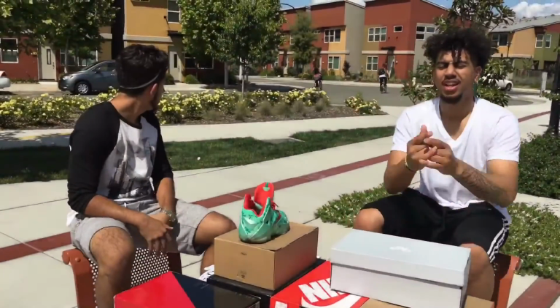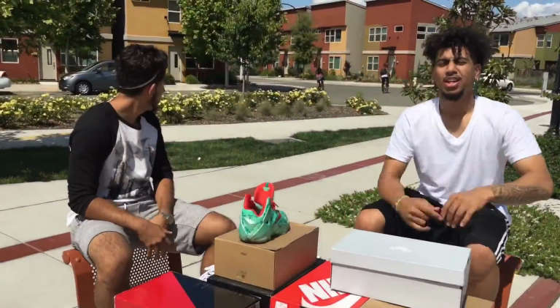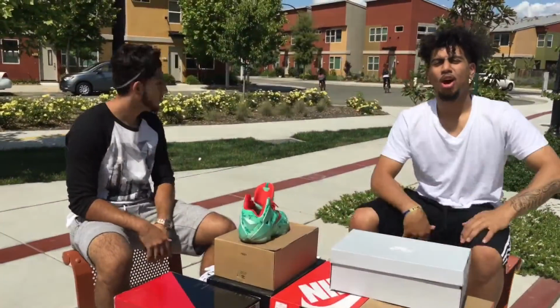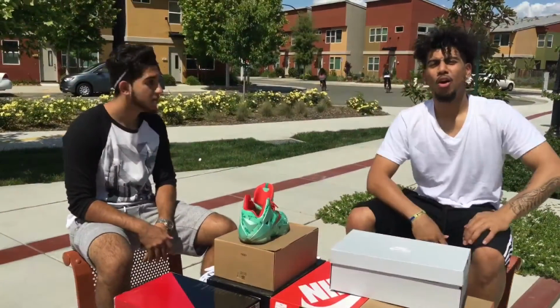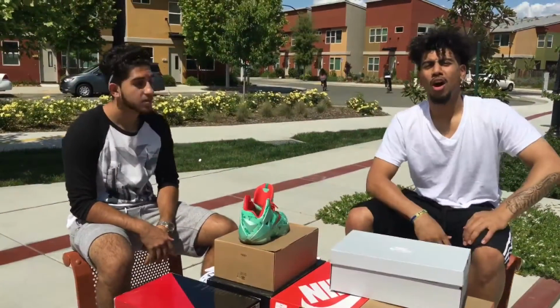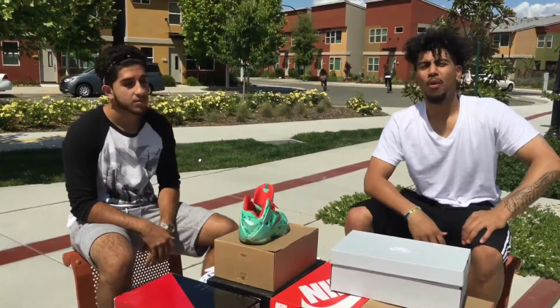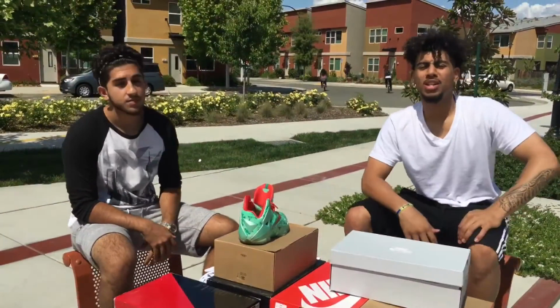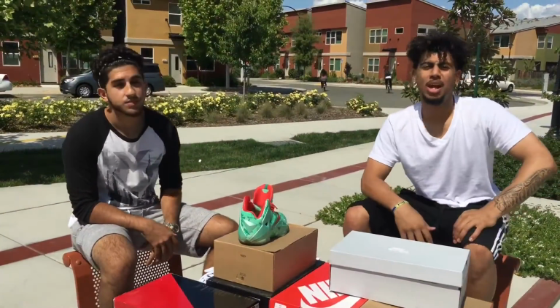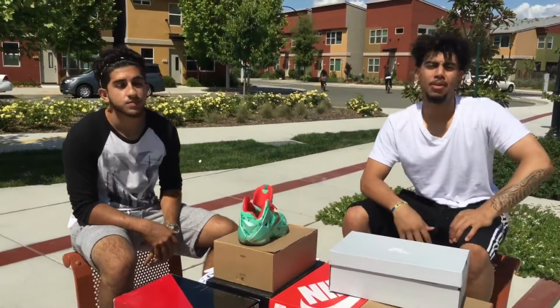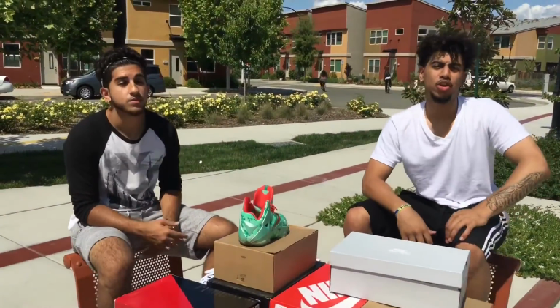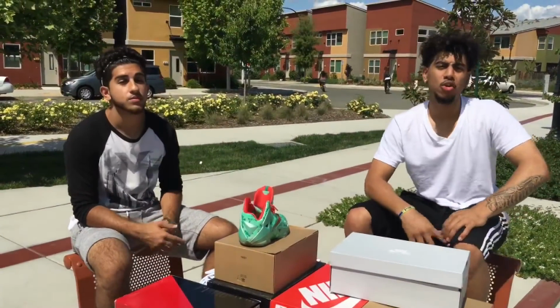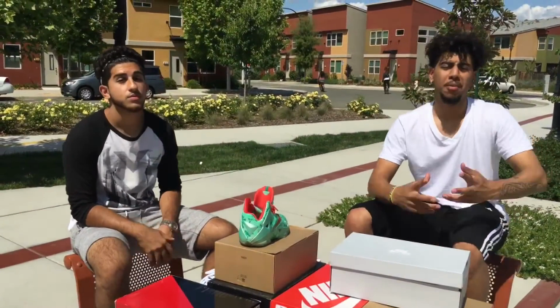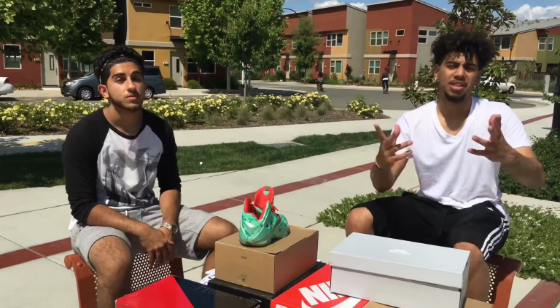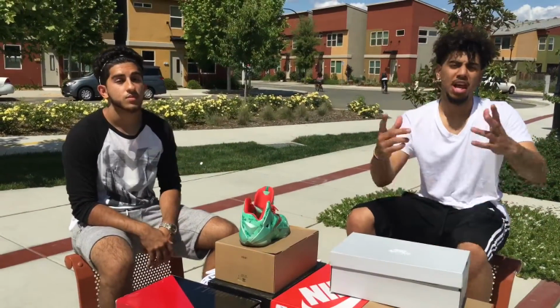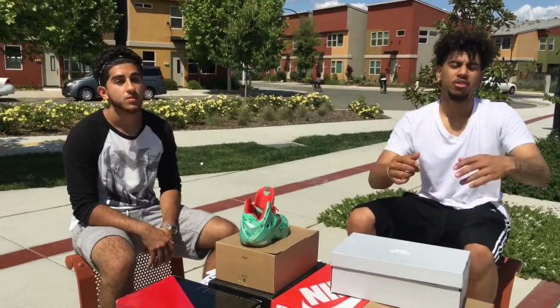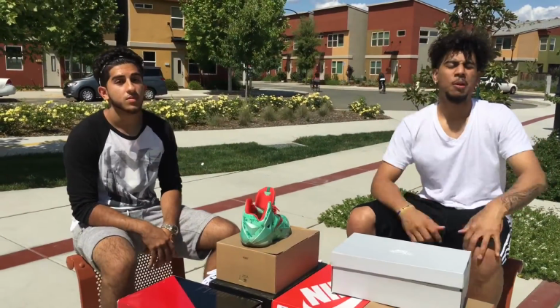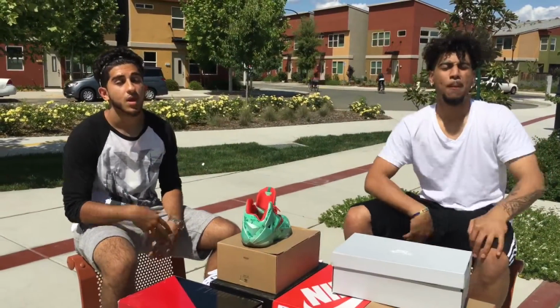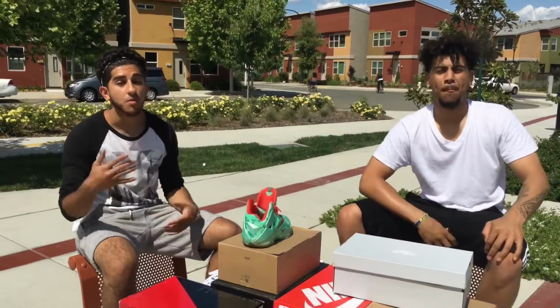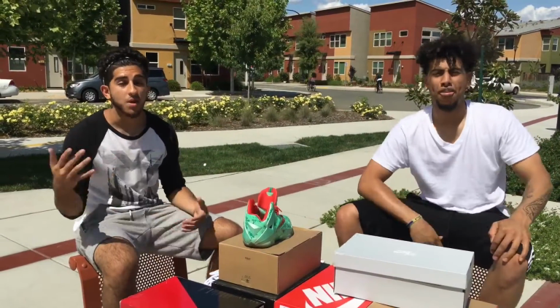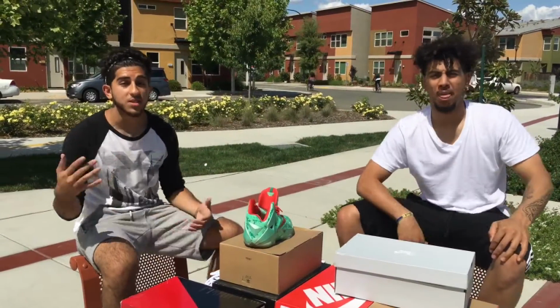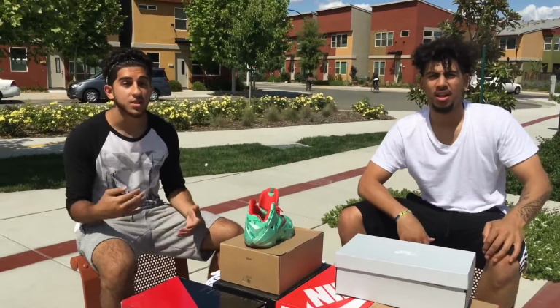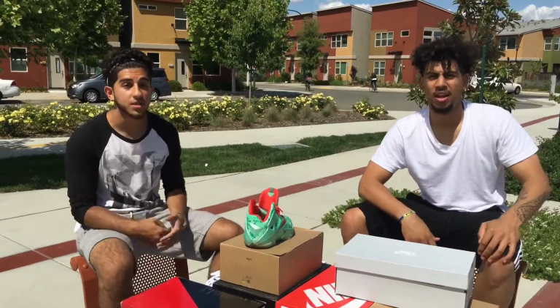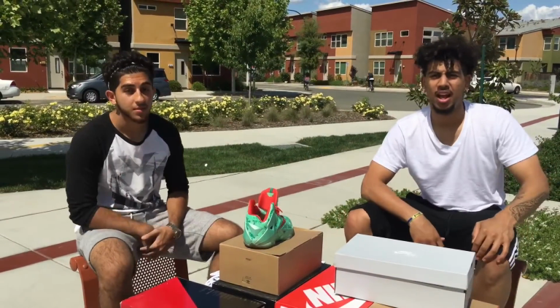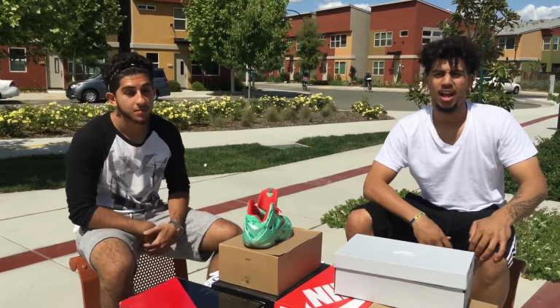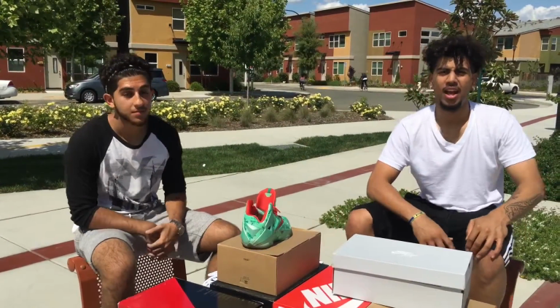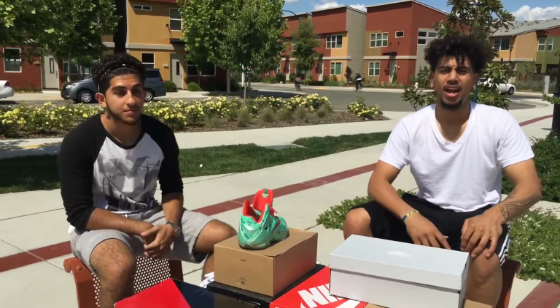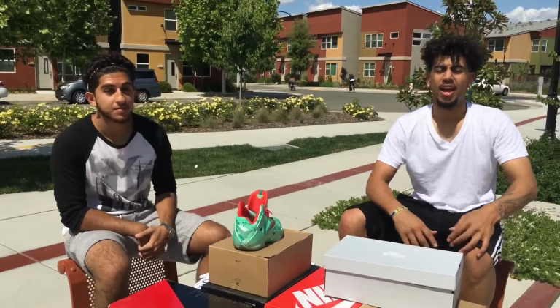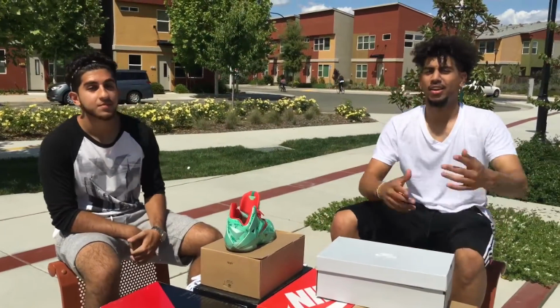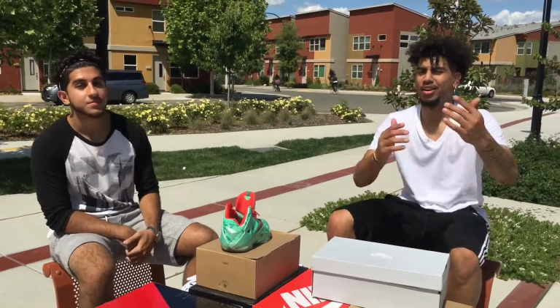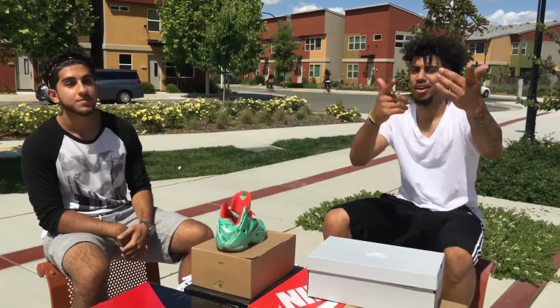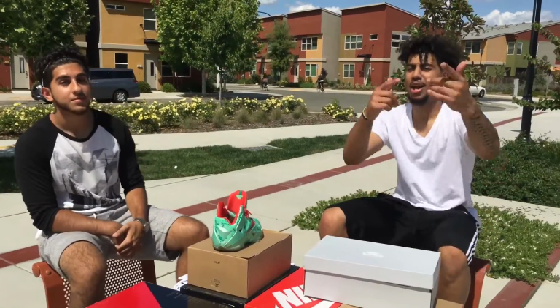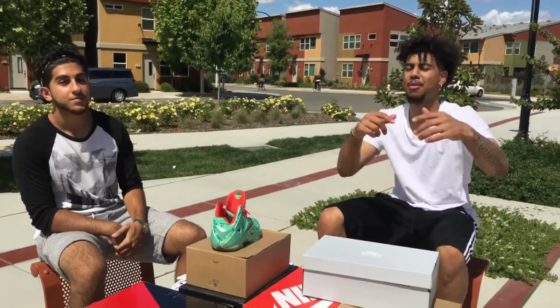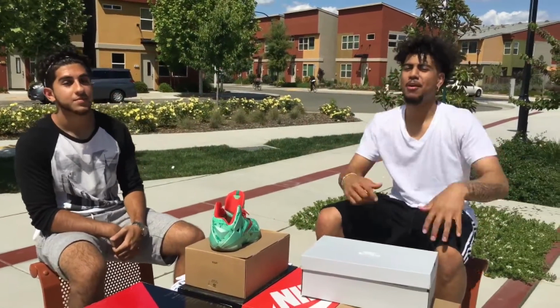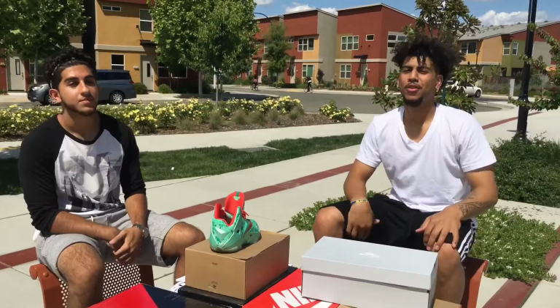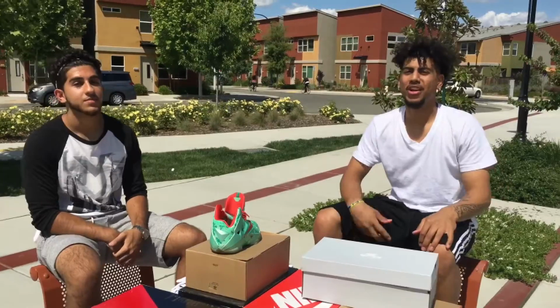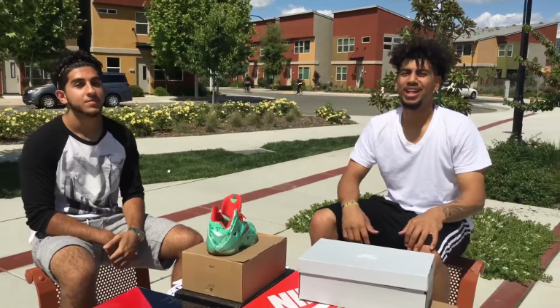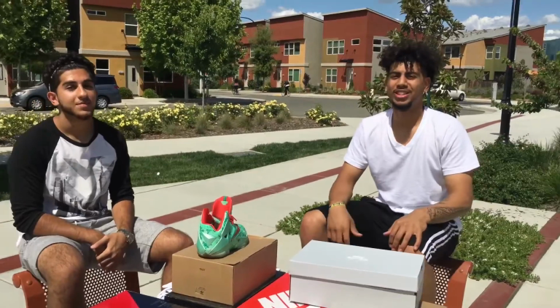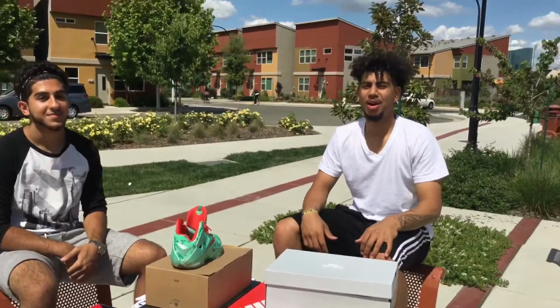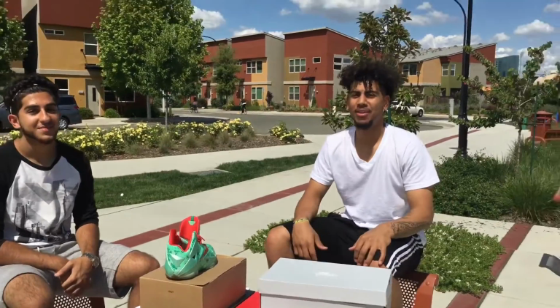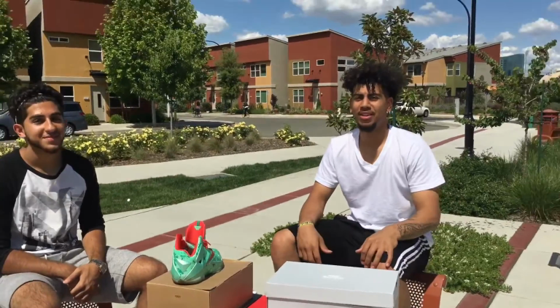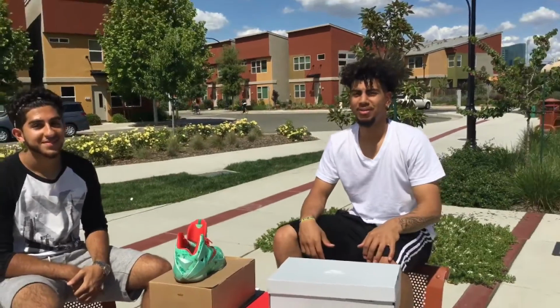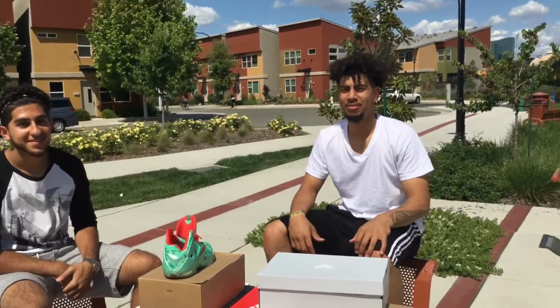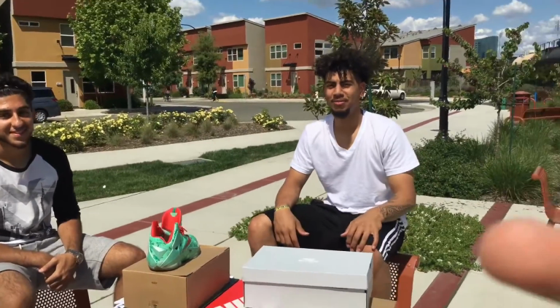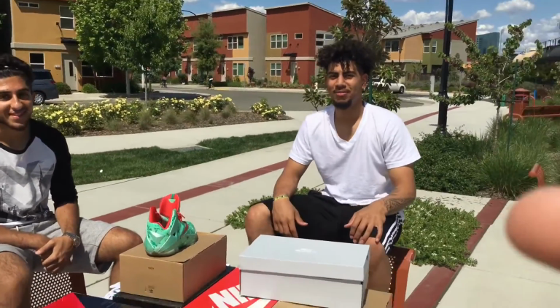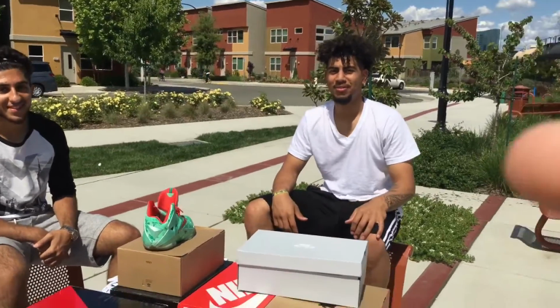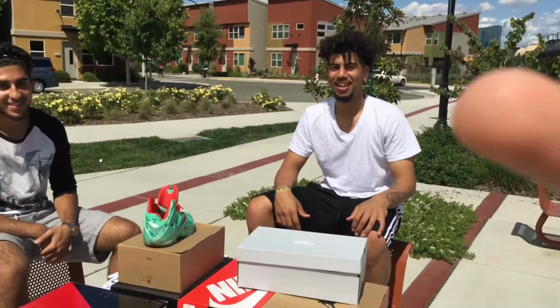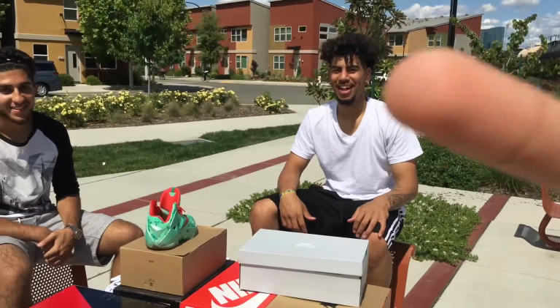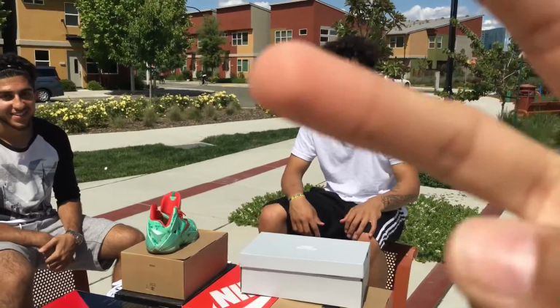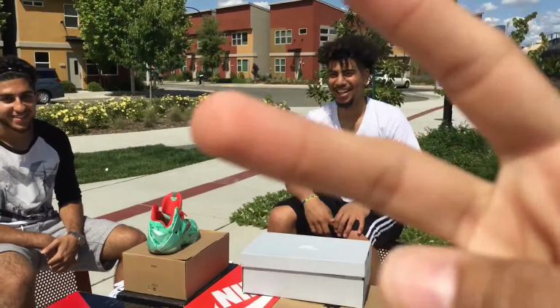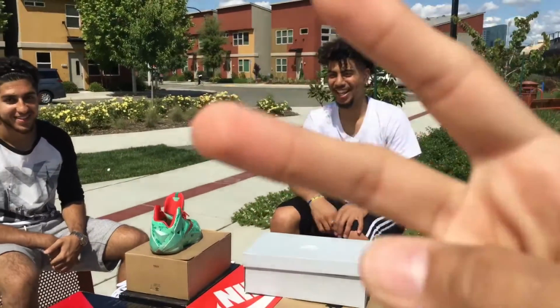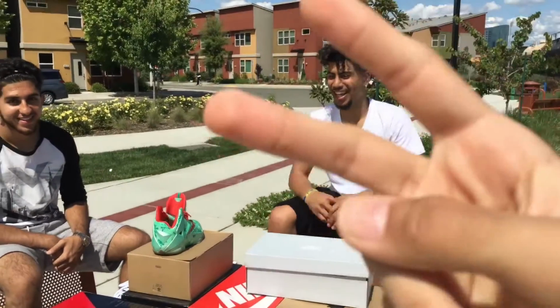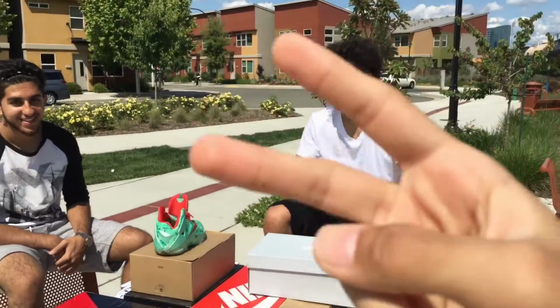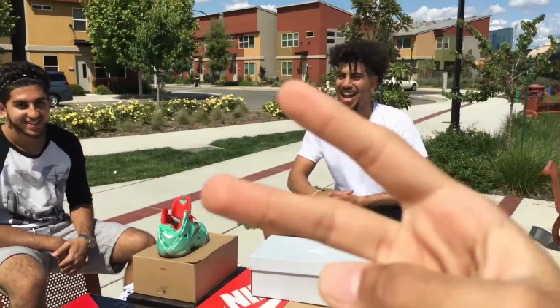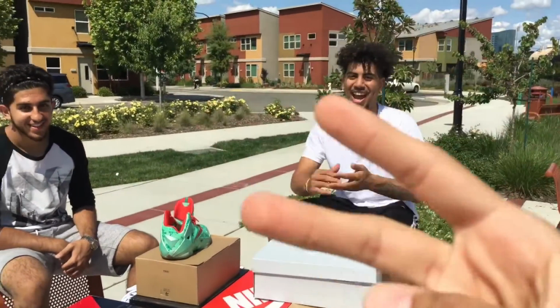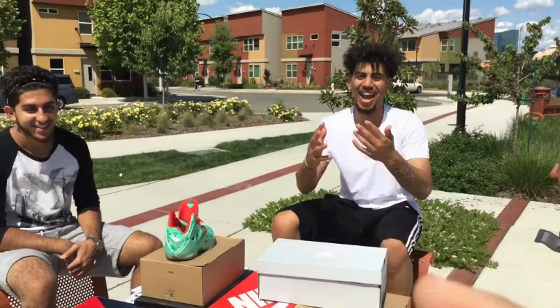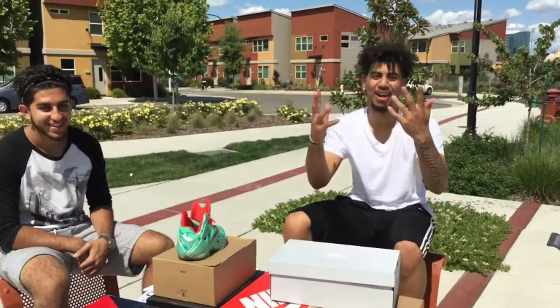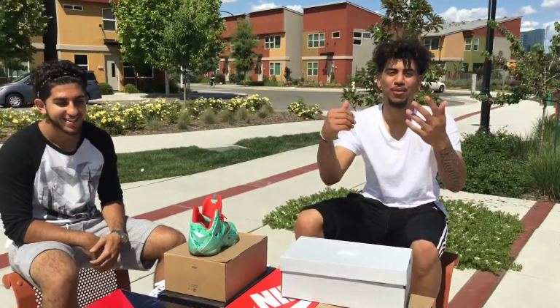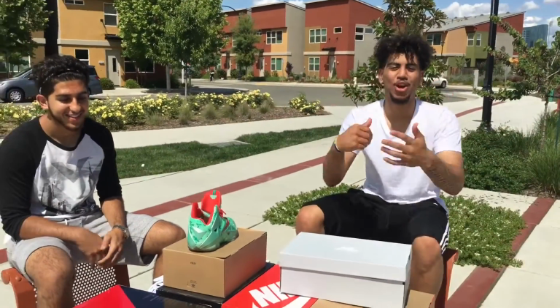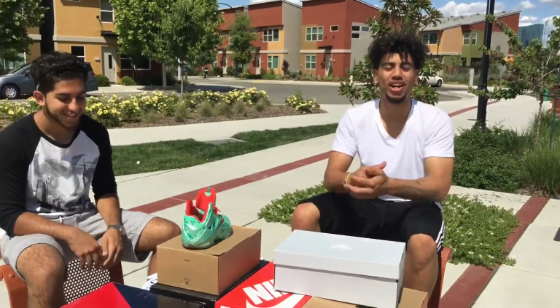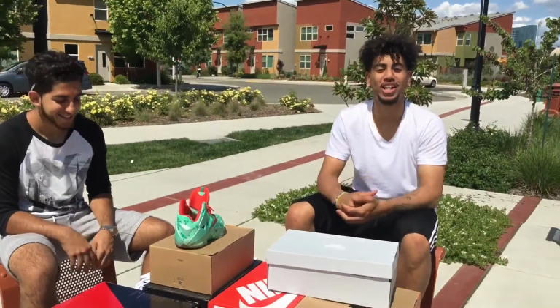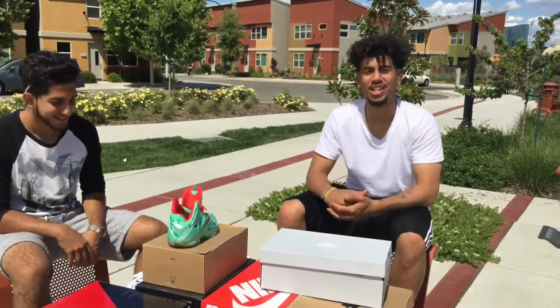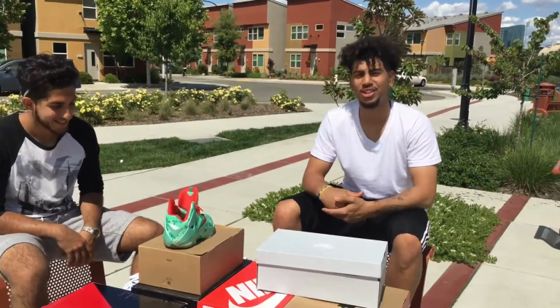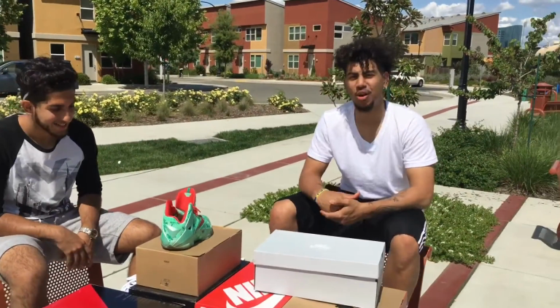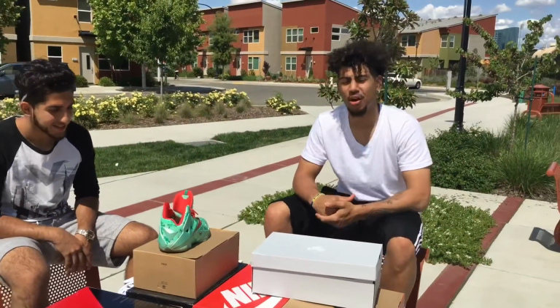Yo, what is up YouTube? I'm Xavier. I'm Masi. And the cameraman for the day is Xabi. And we are Kicks Next Door.